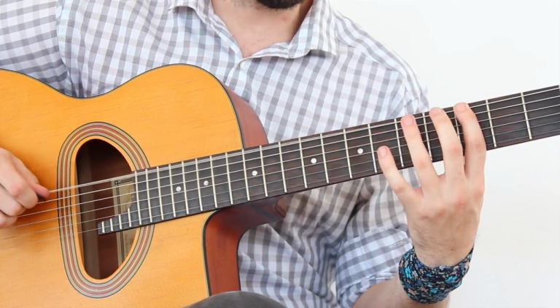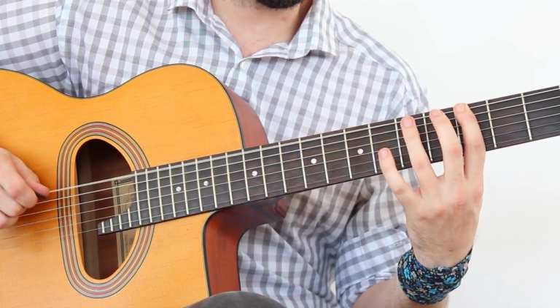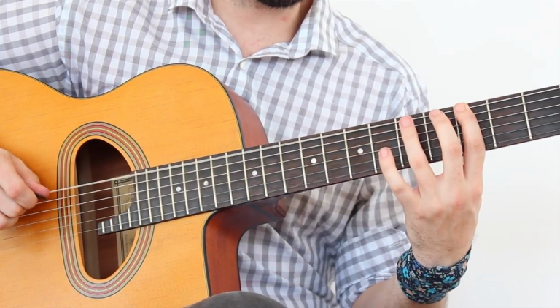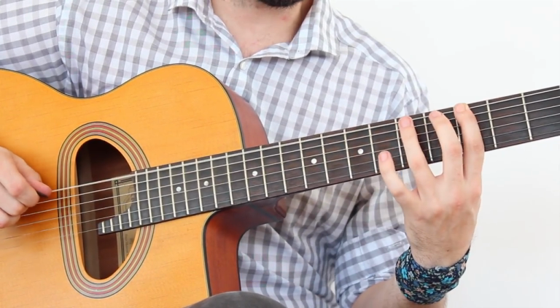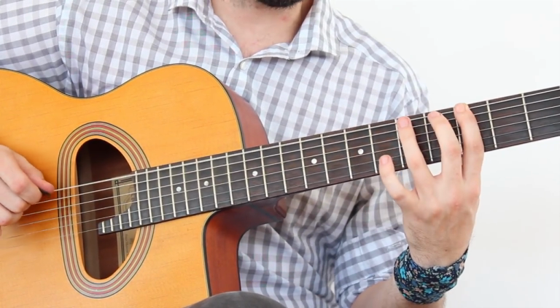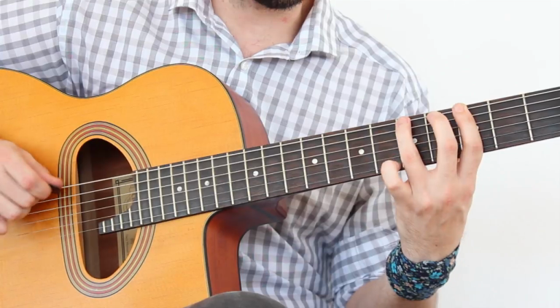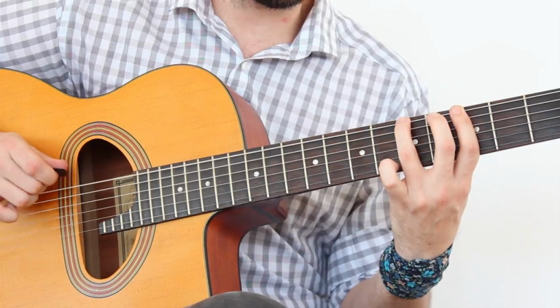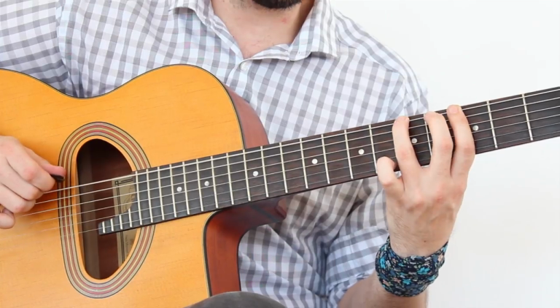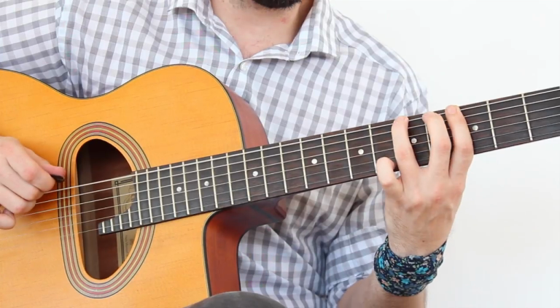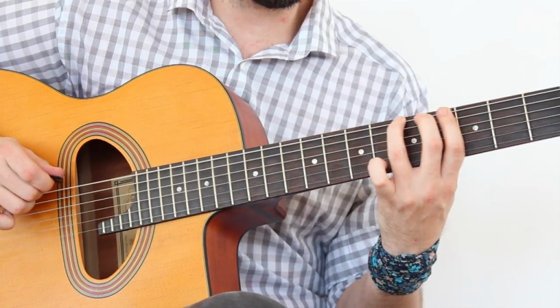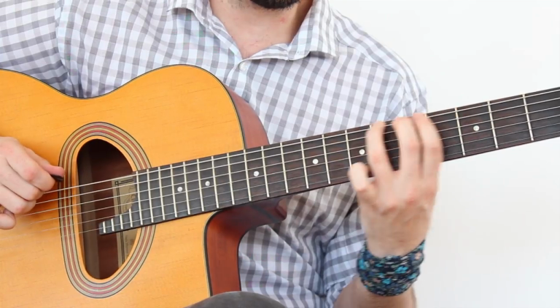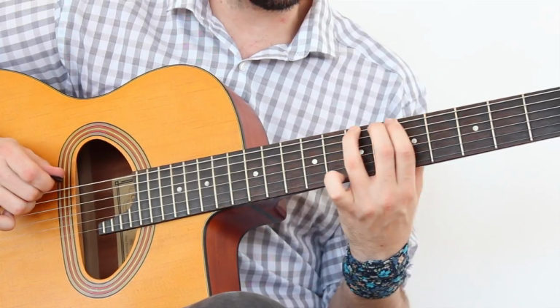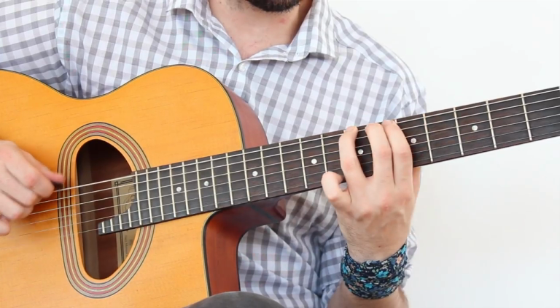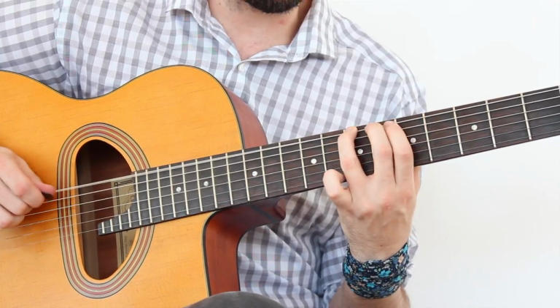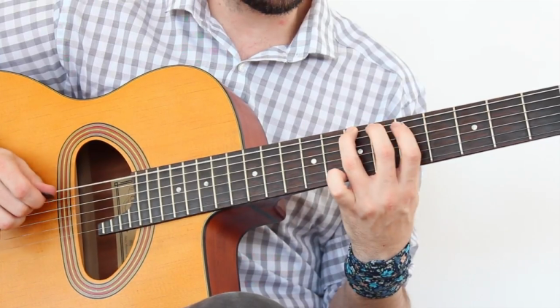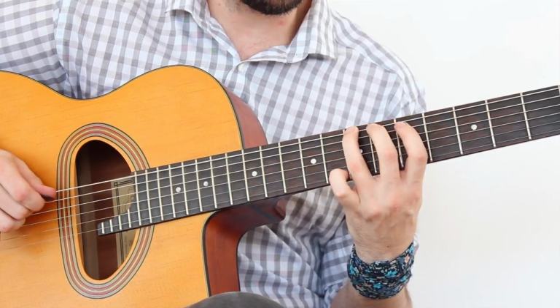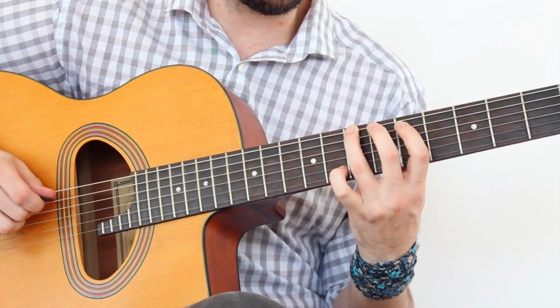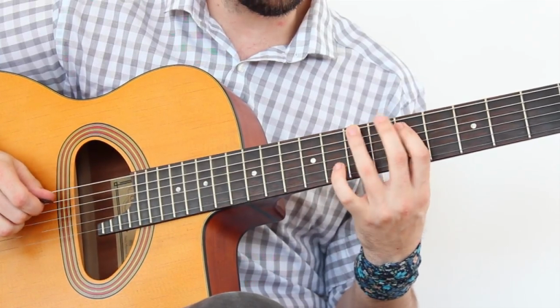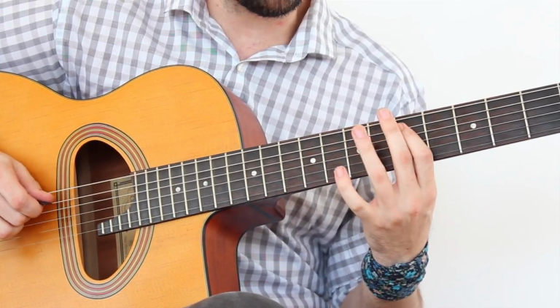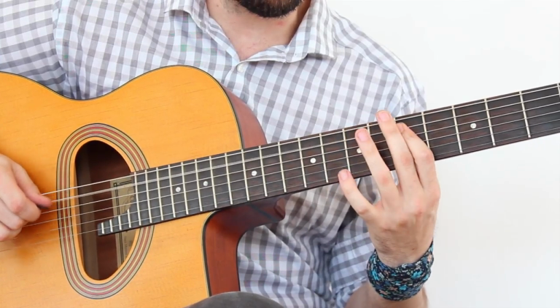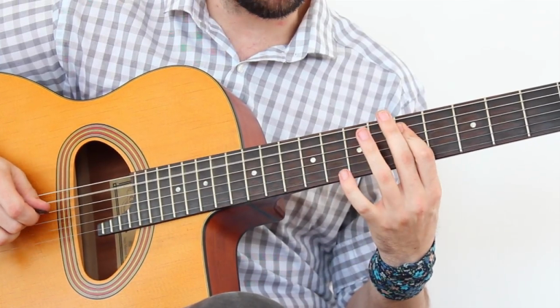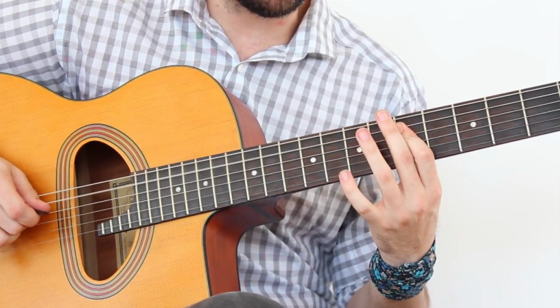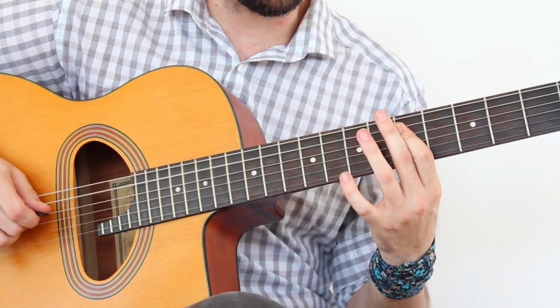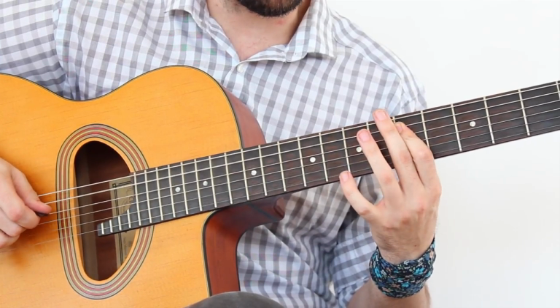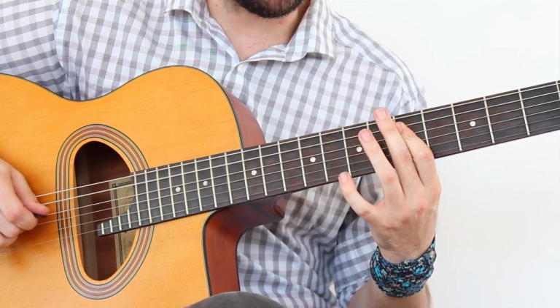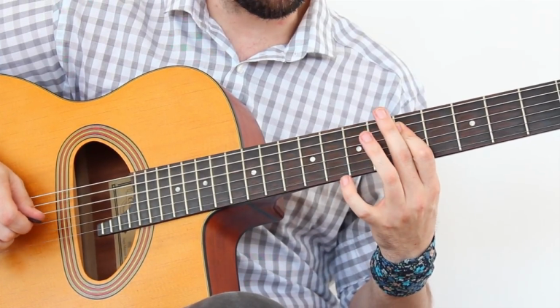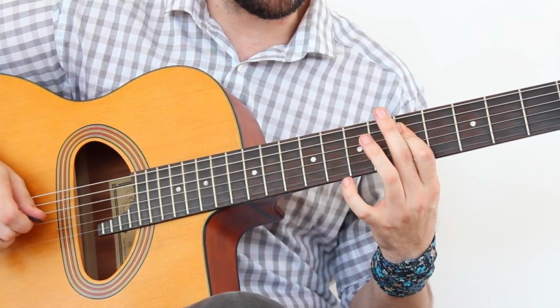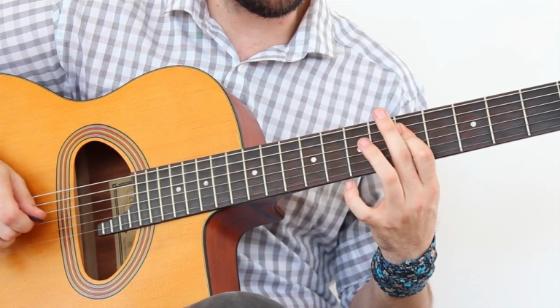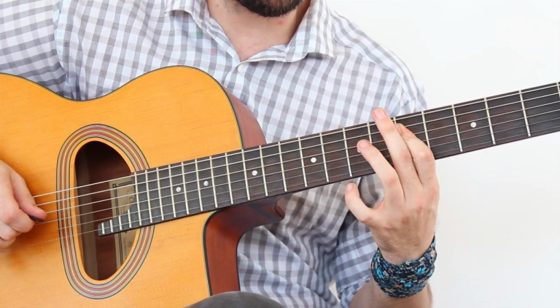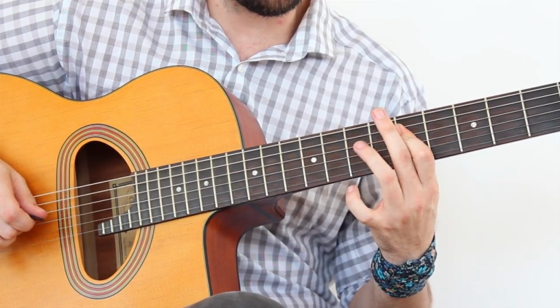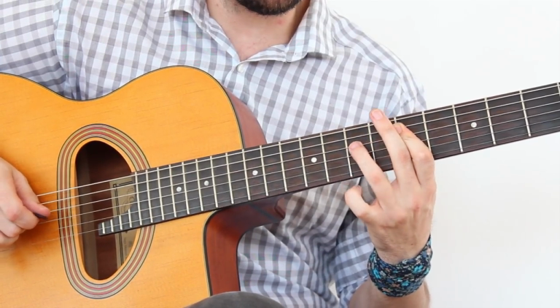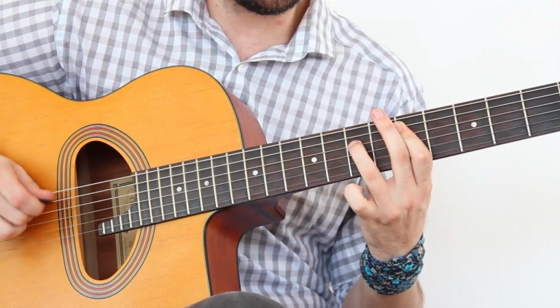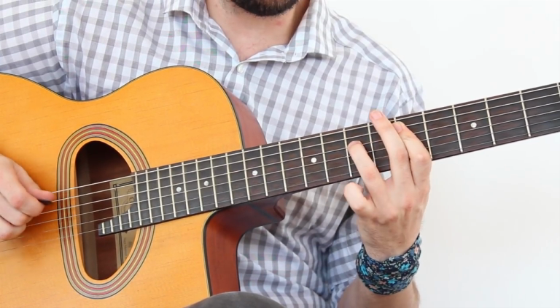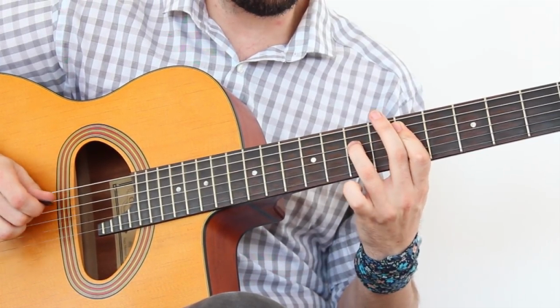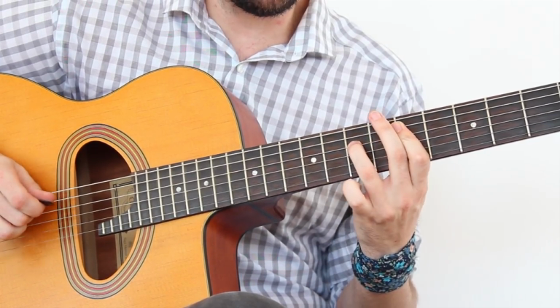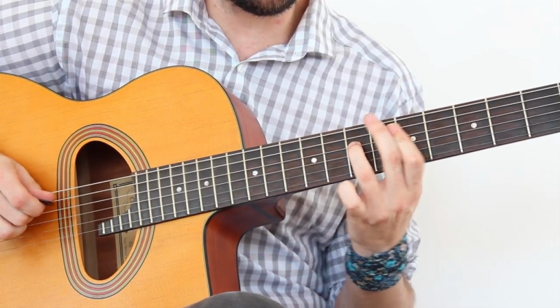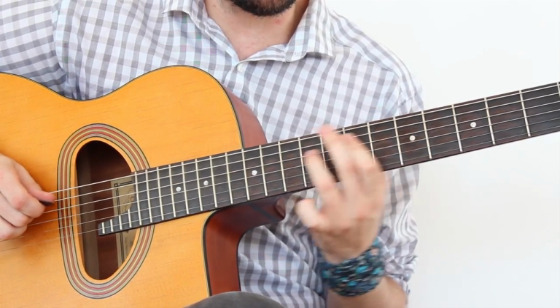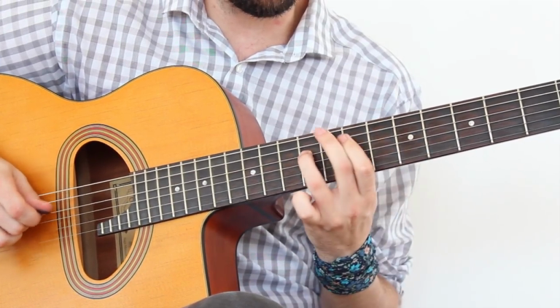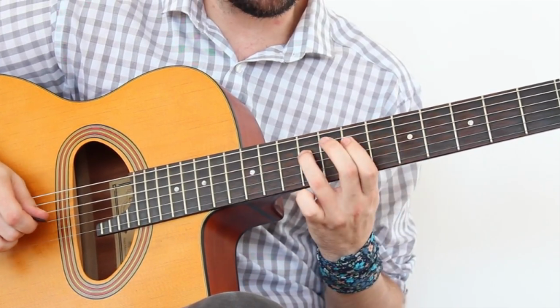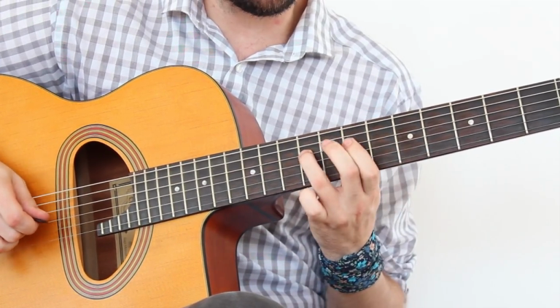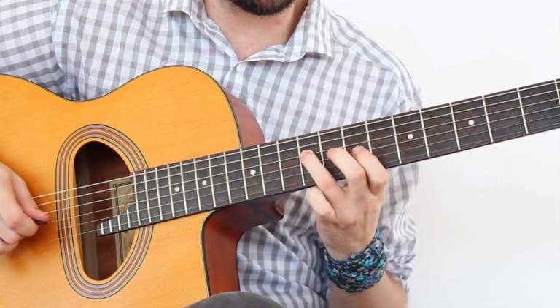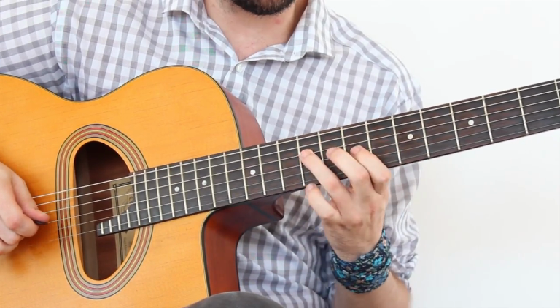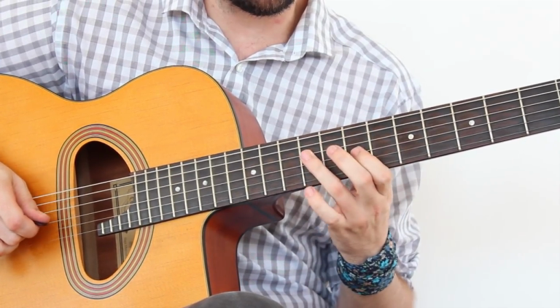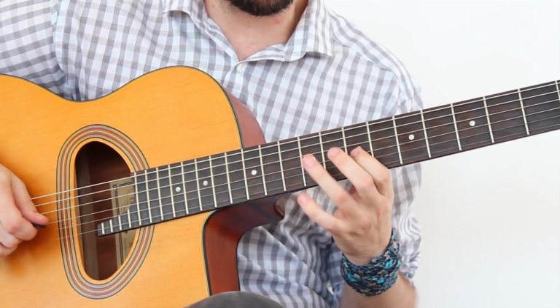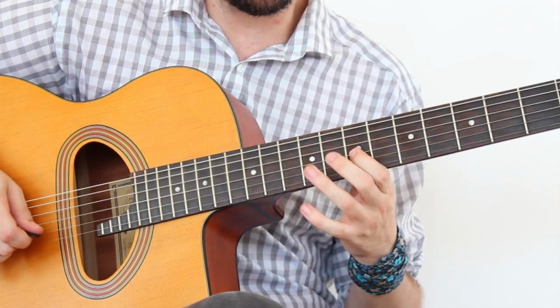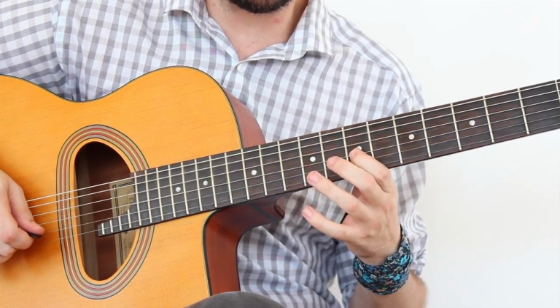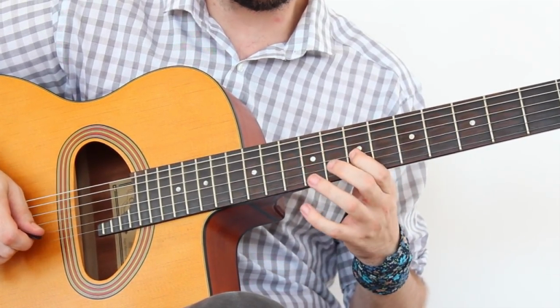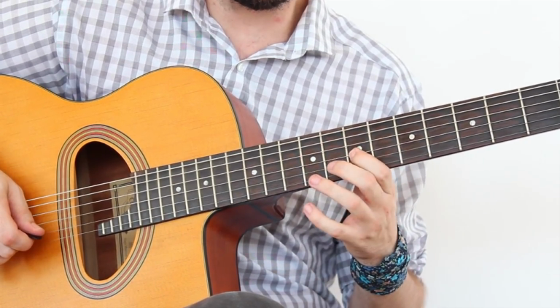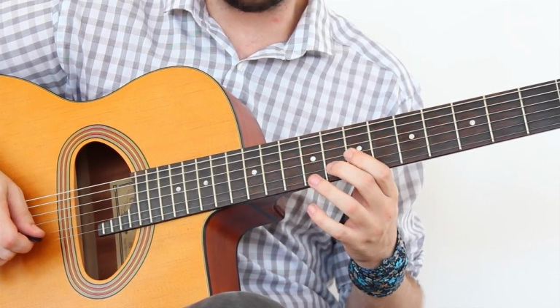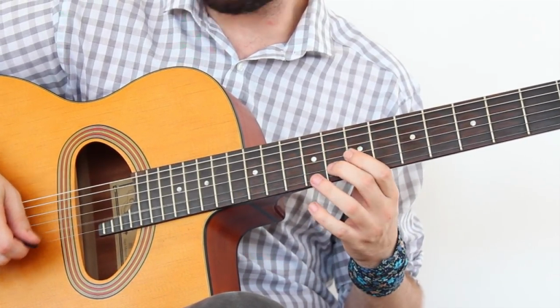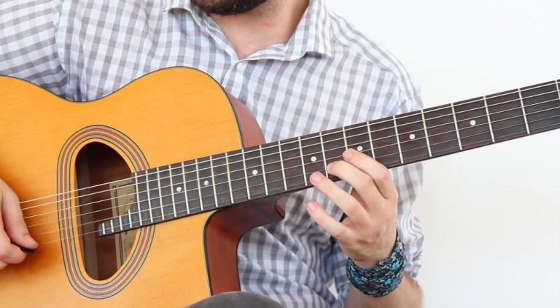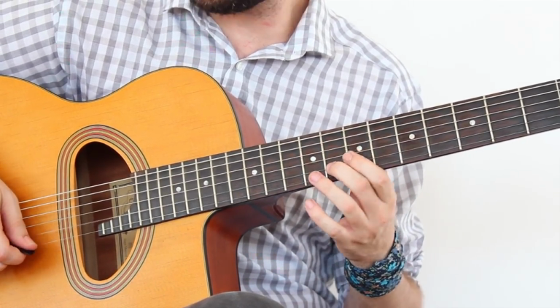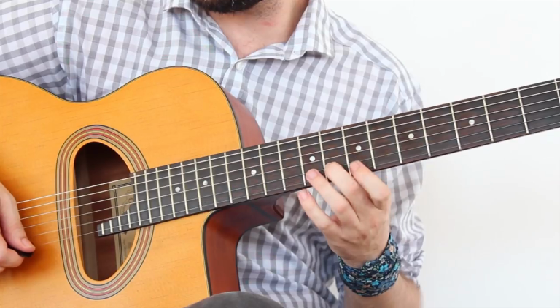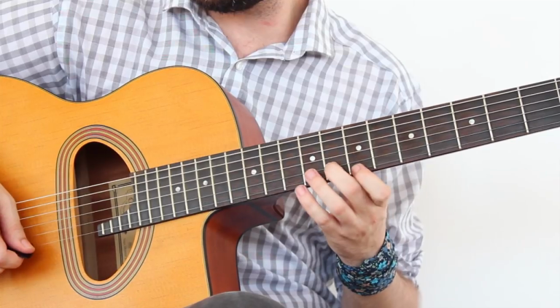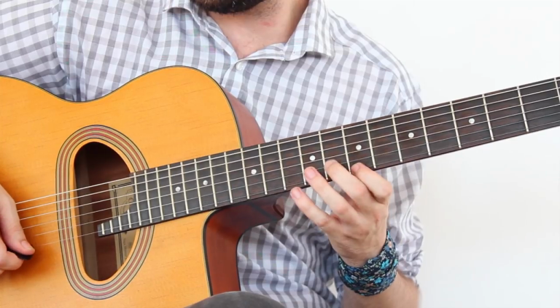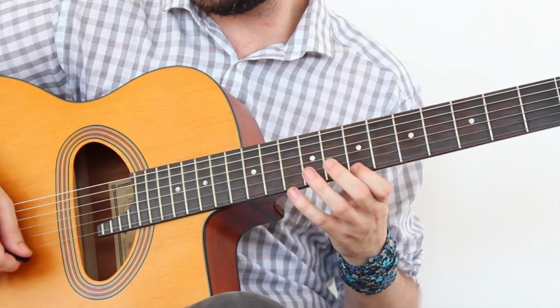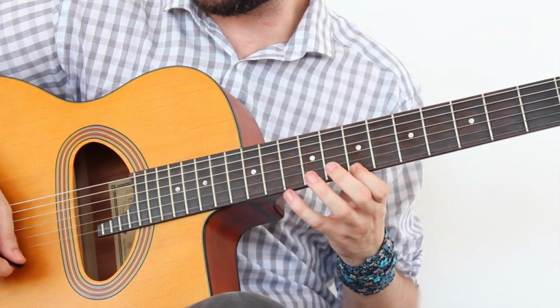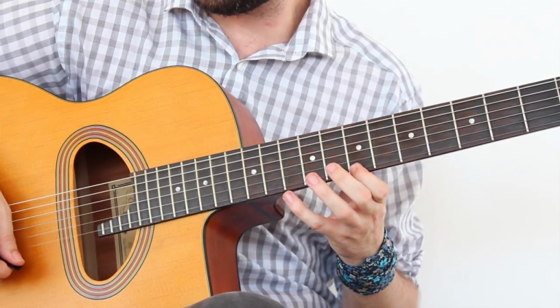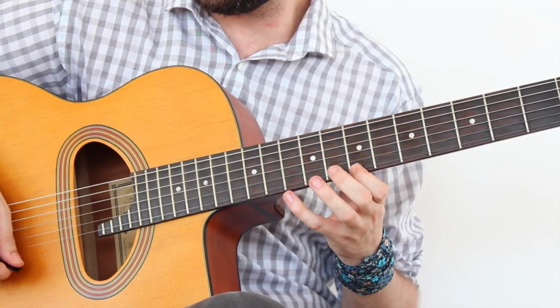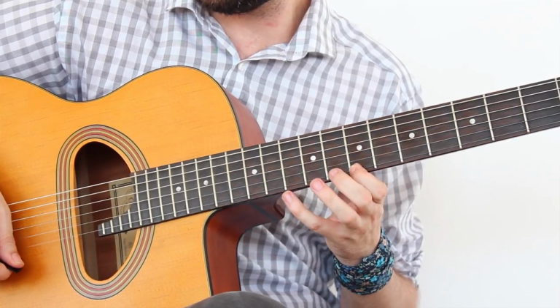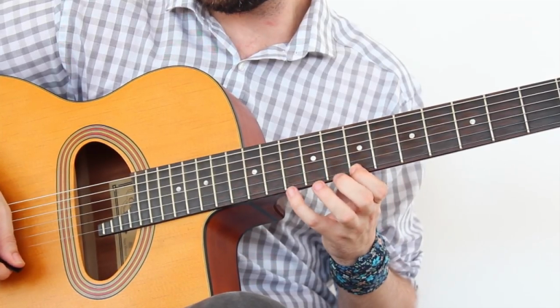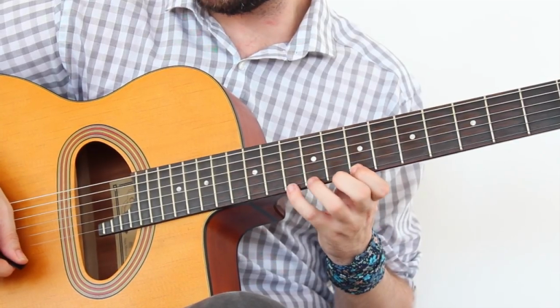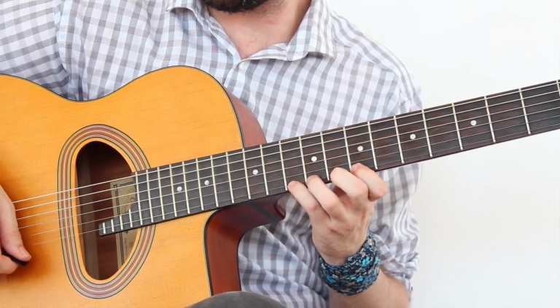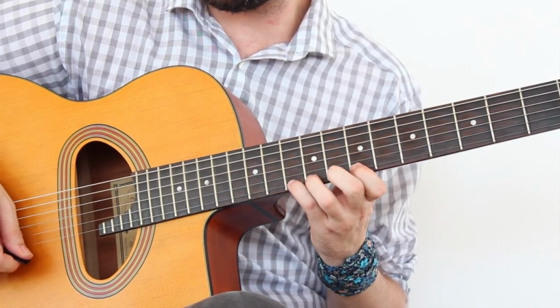The picking direction is: down, up, down, down, down, down, and down, and up.